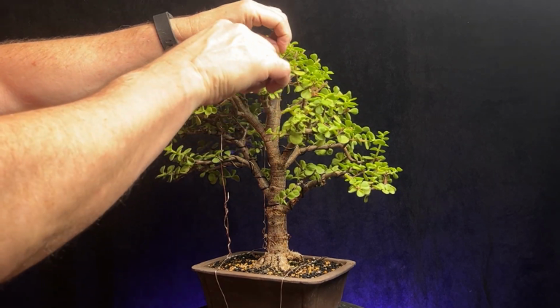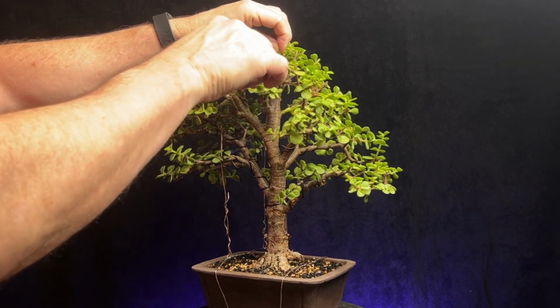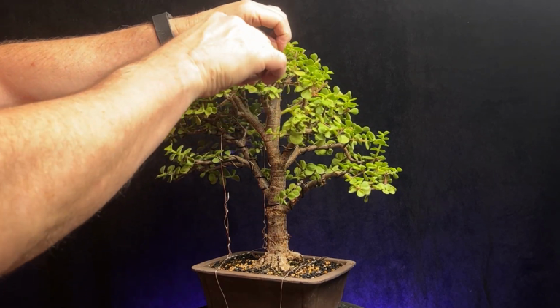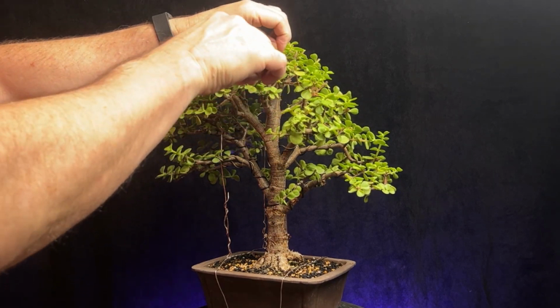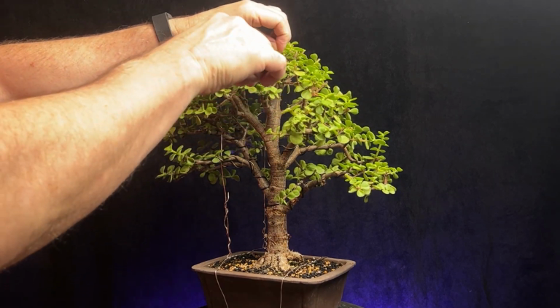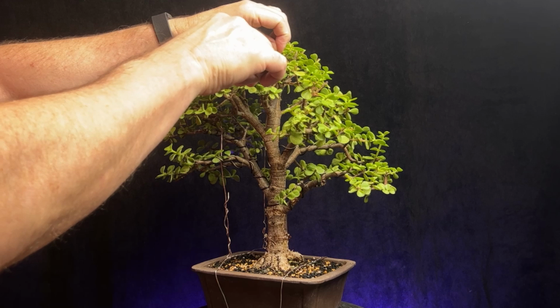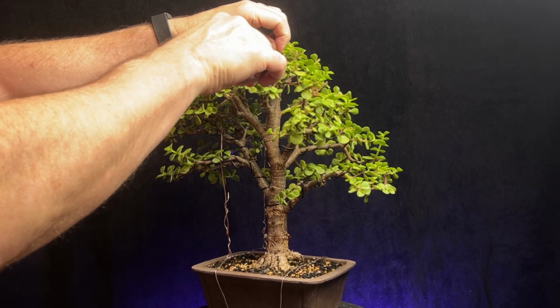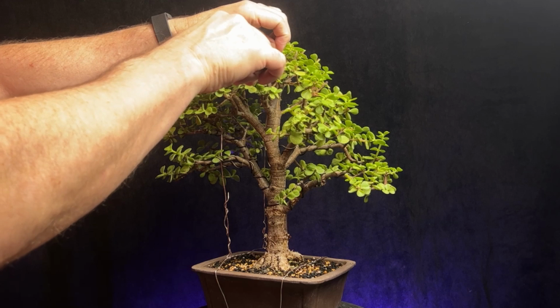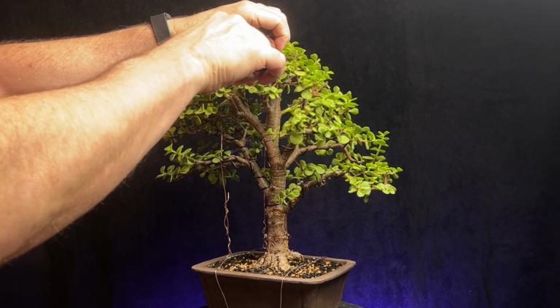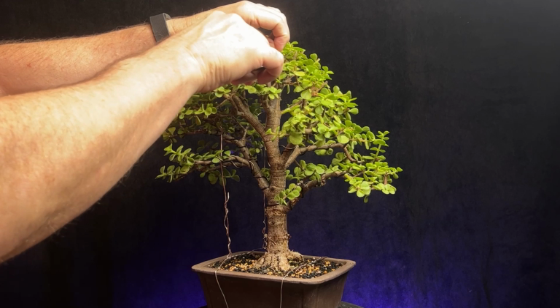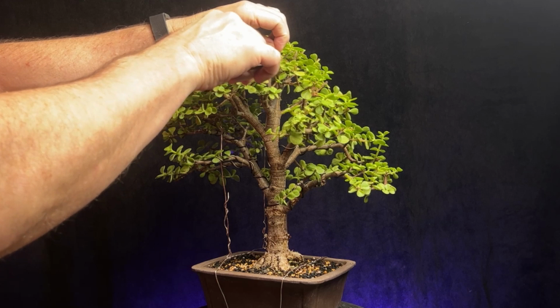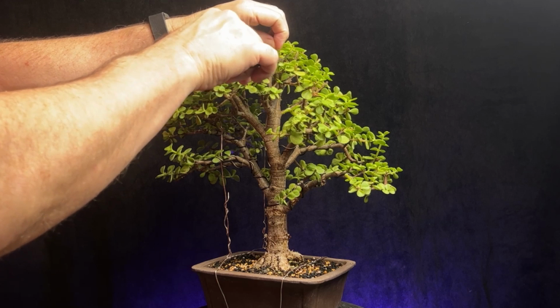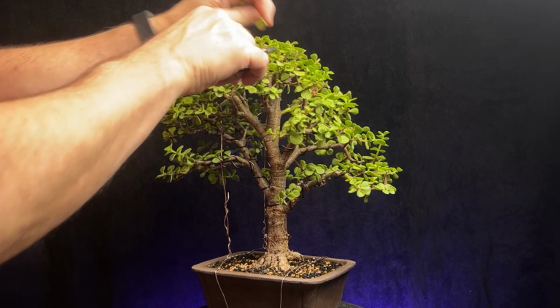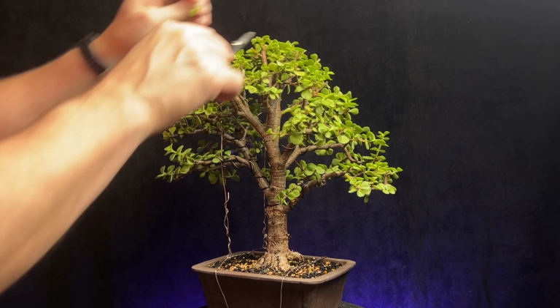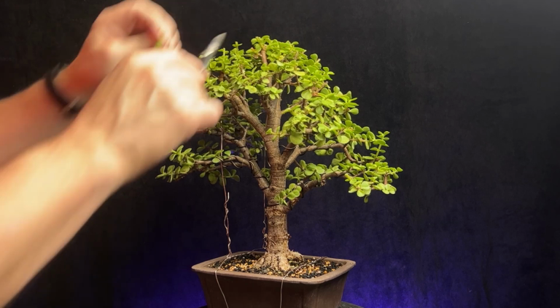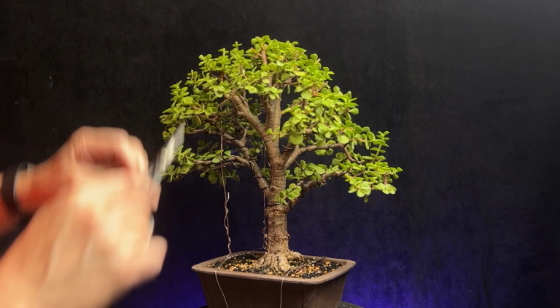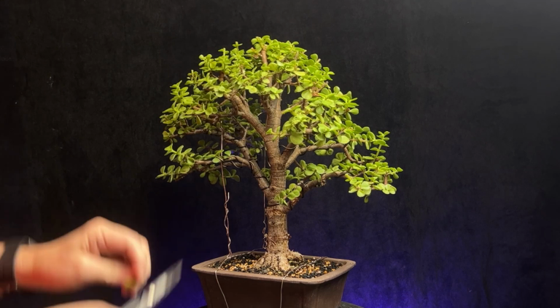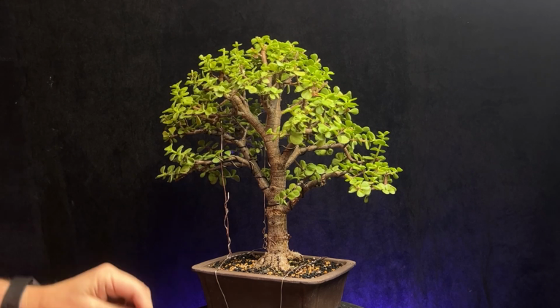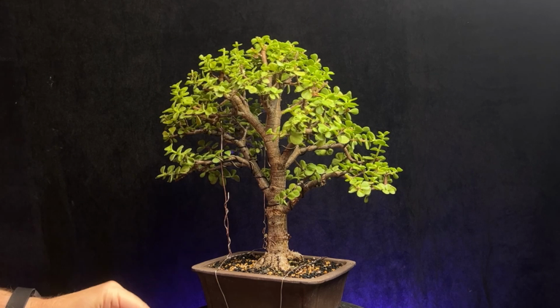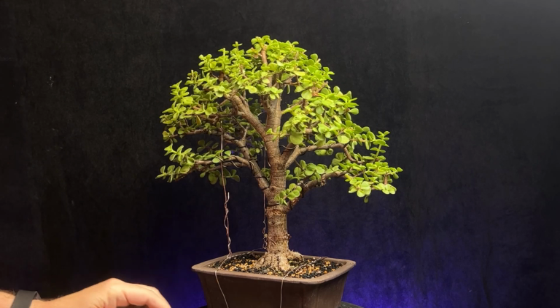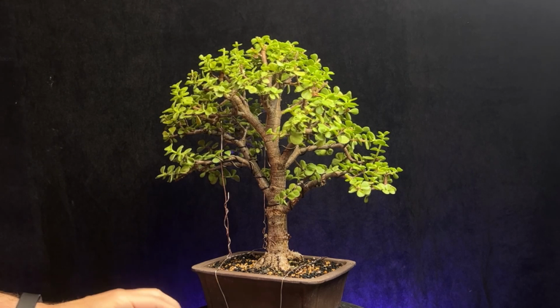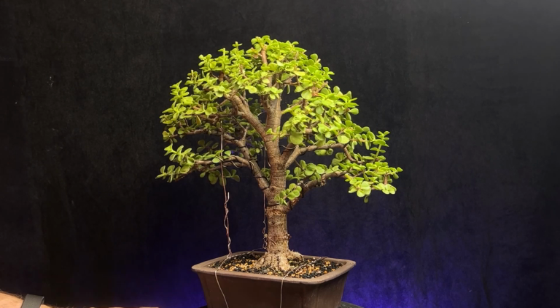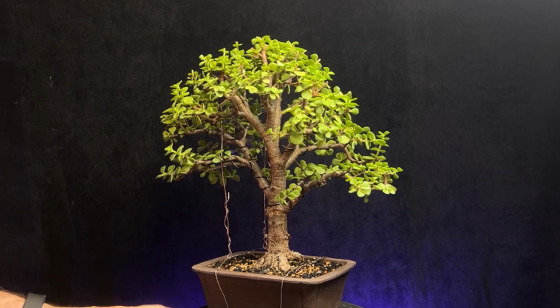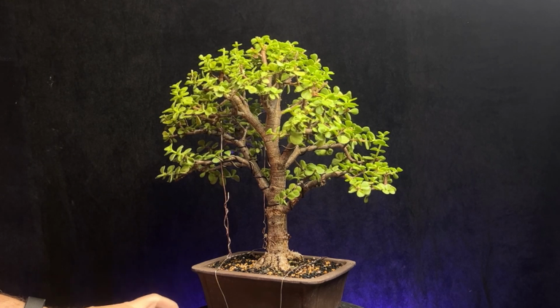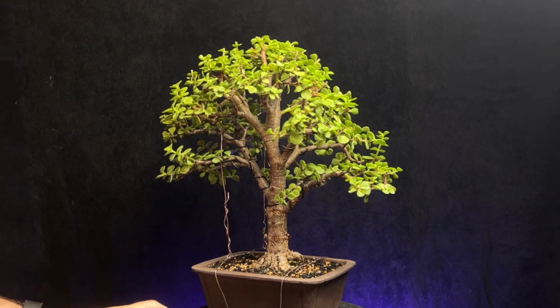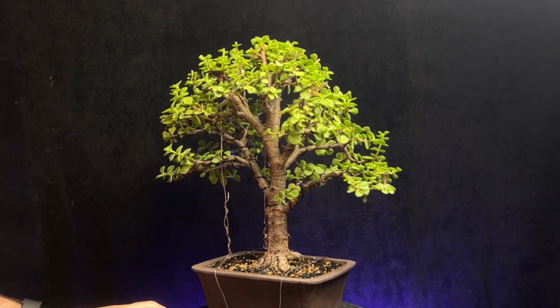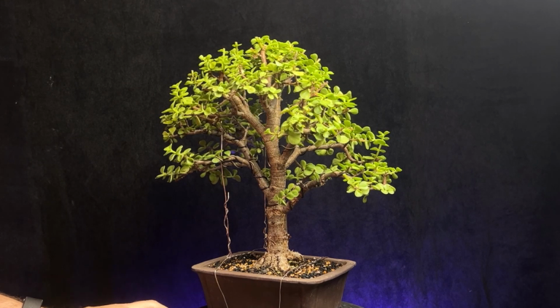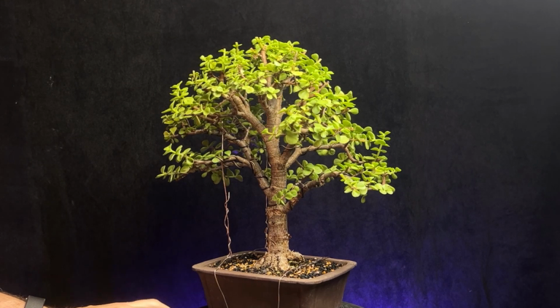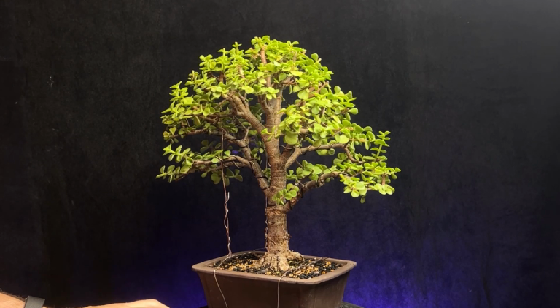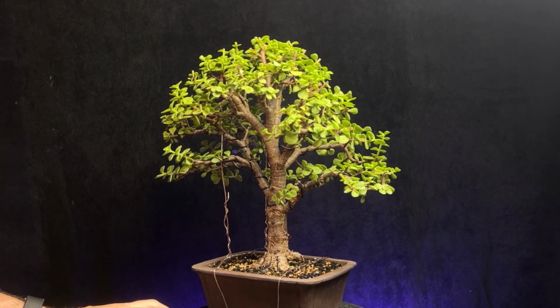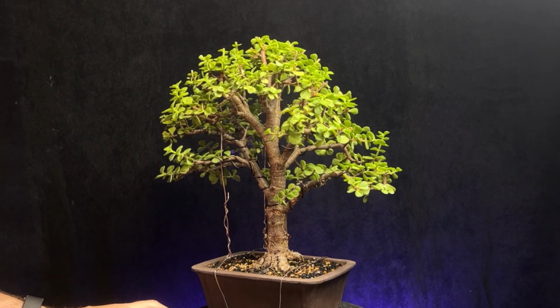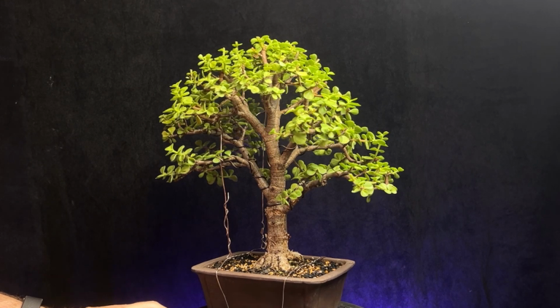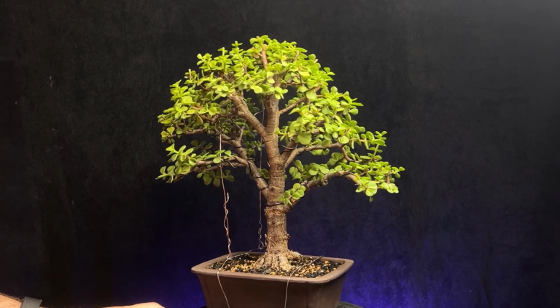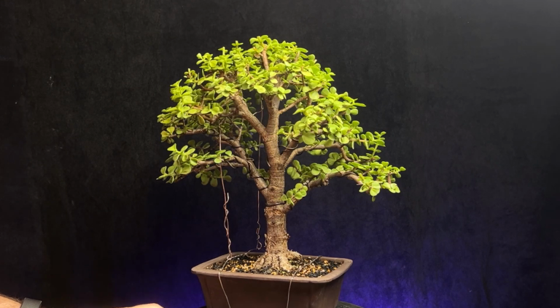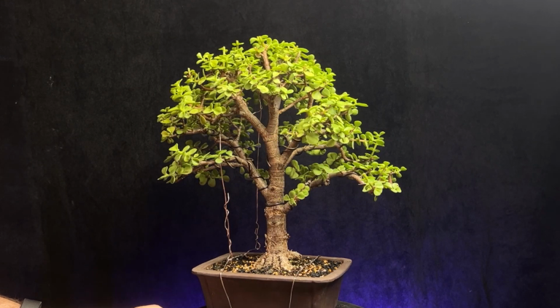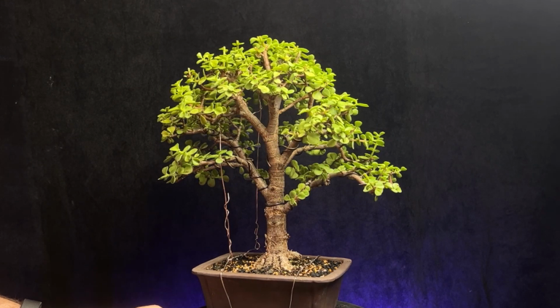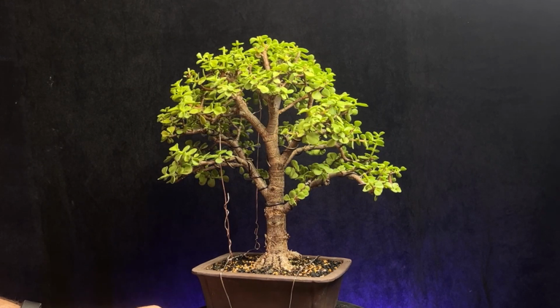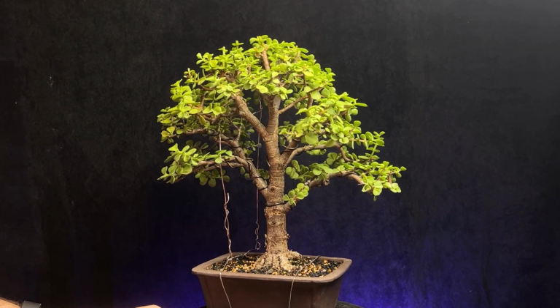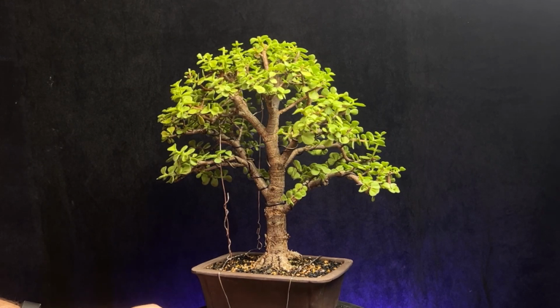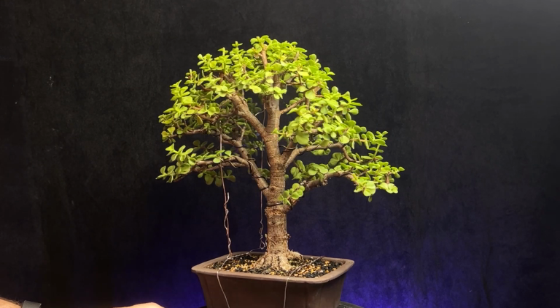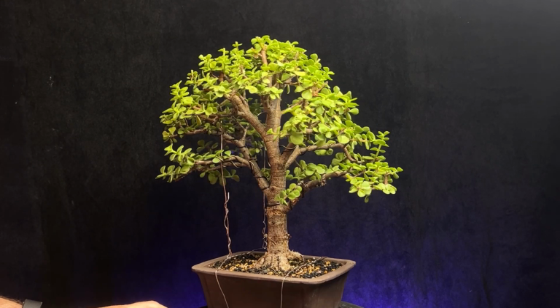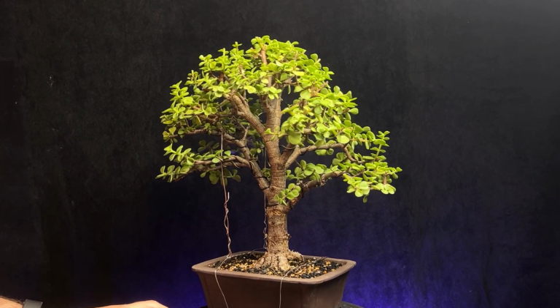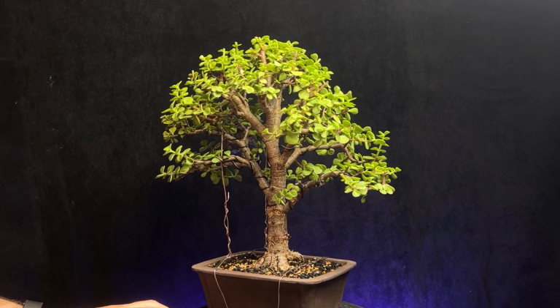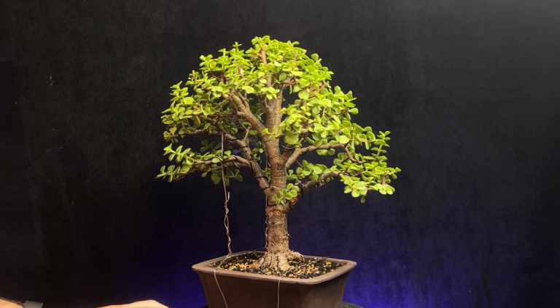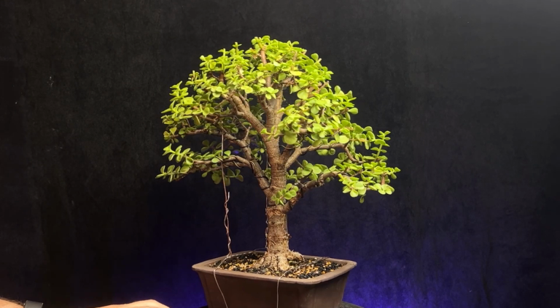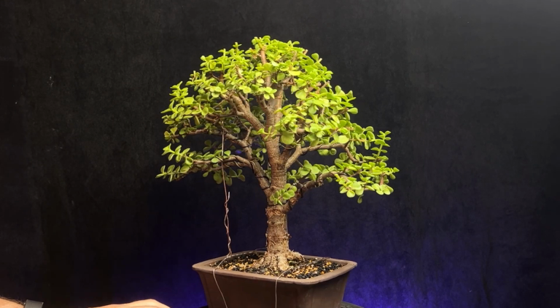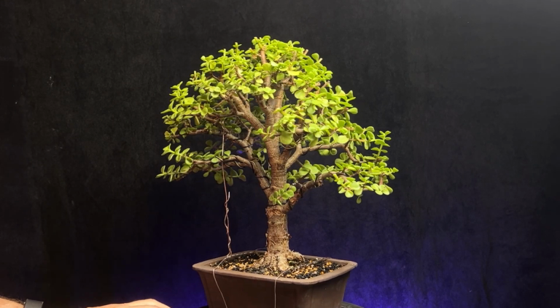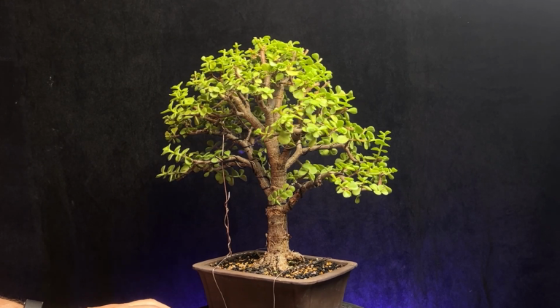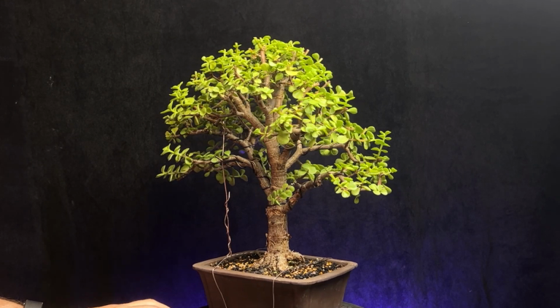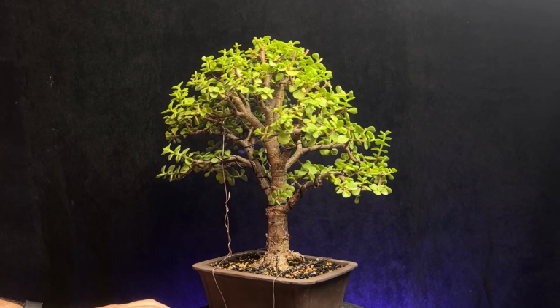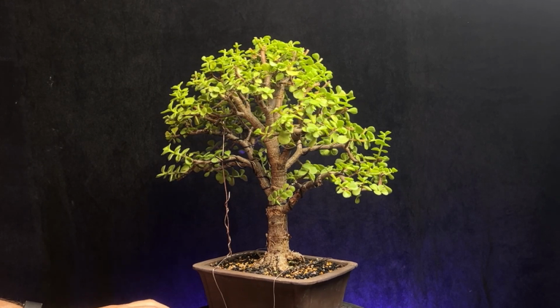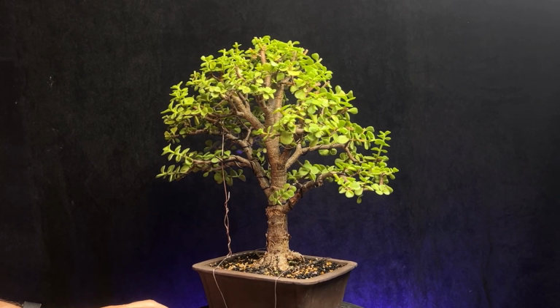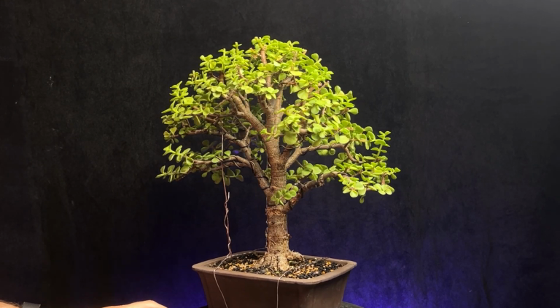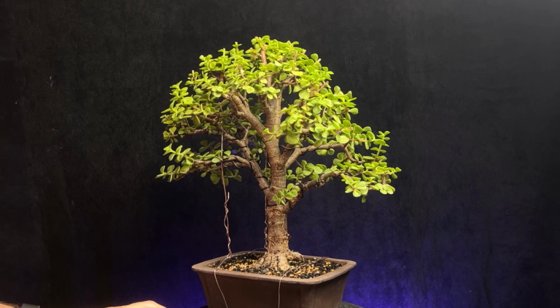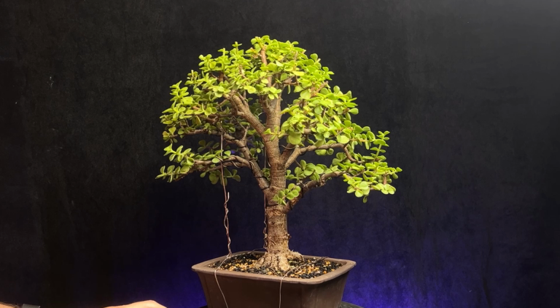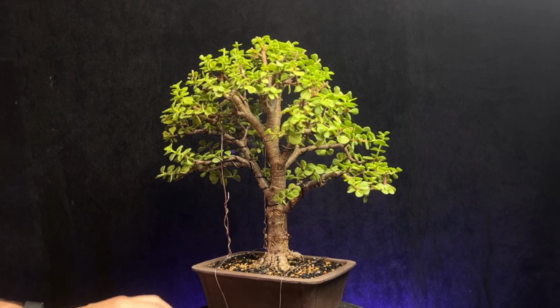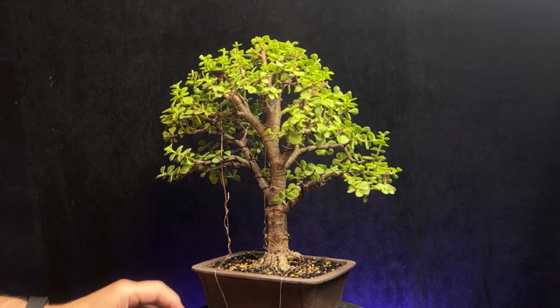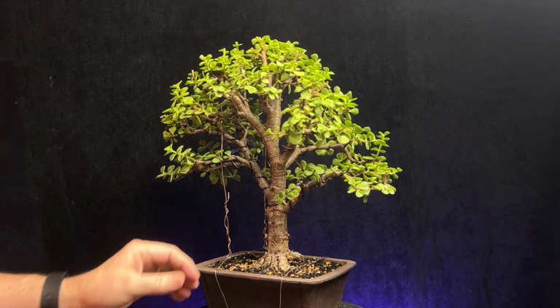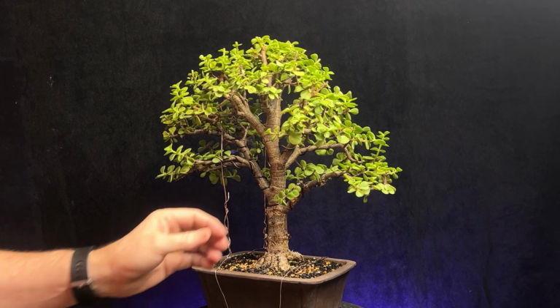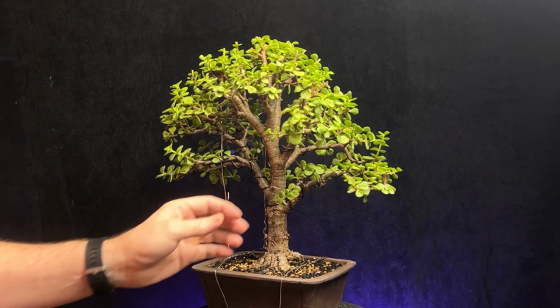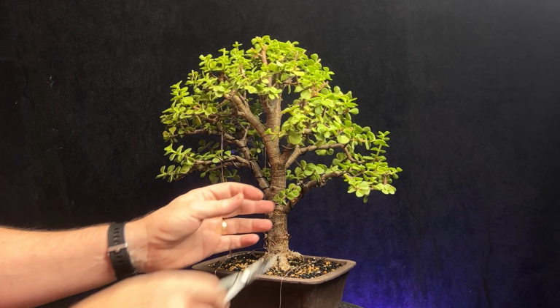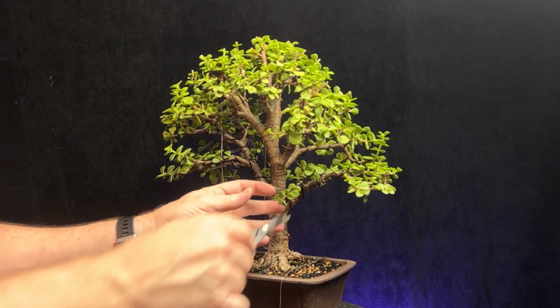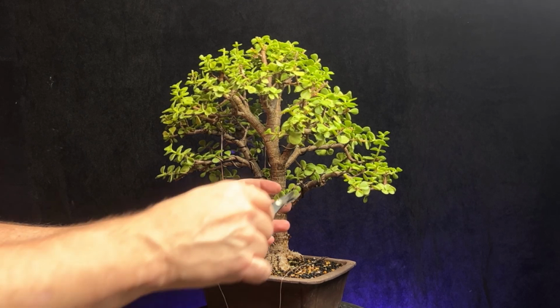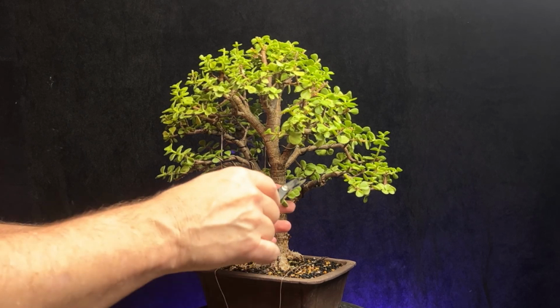Overall I'm pretty happy with how far this tree has come in just a year of development from when I got it.